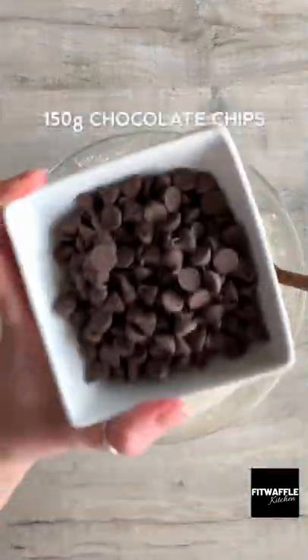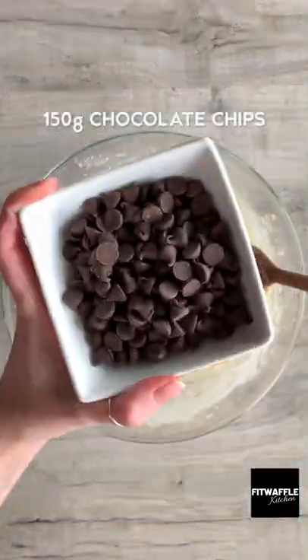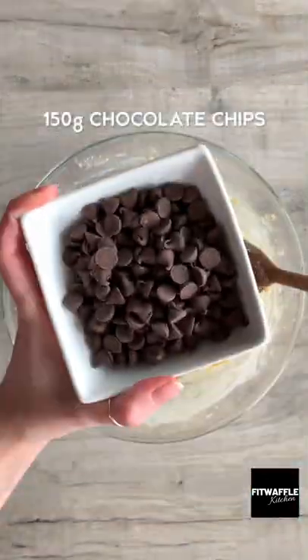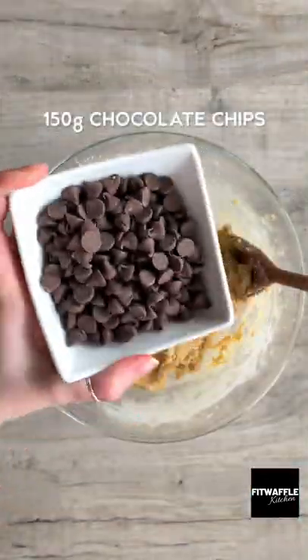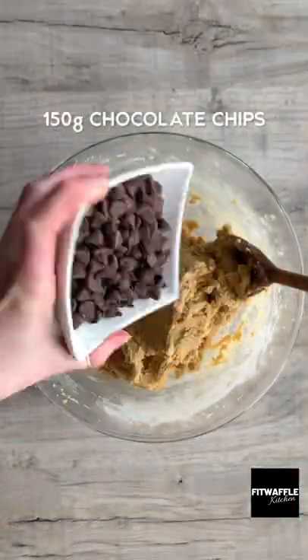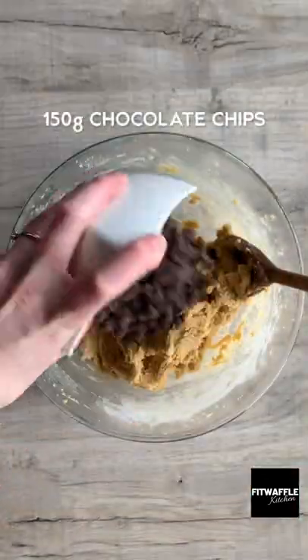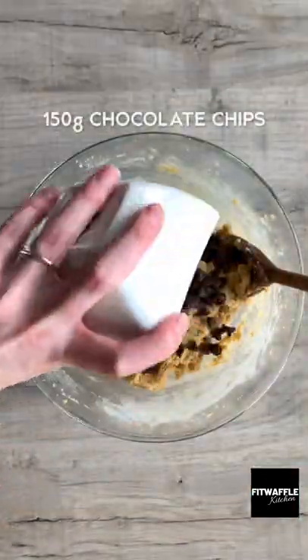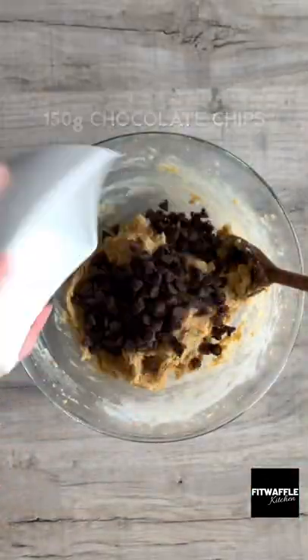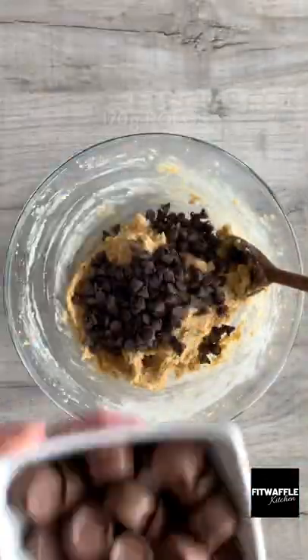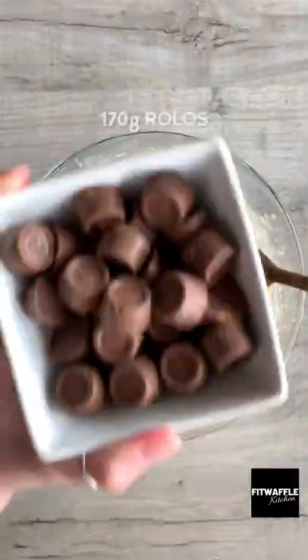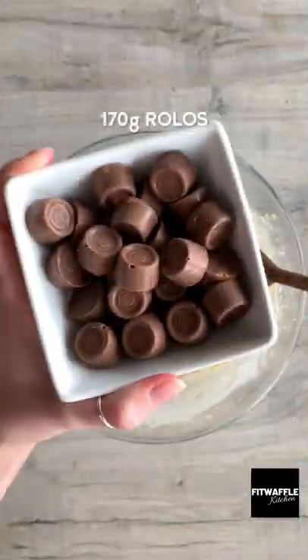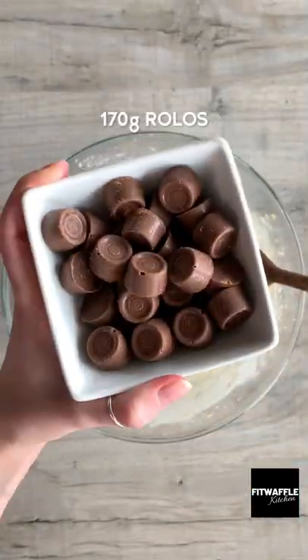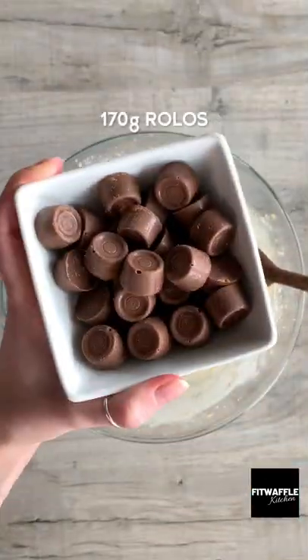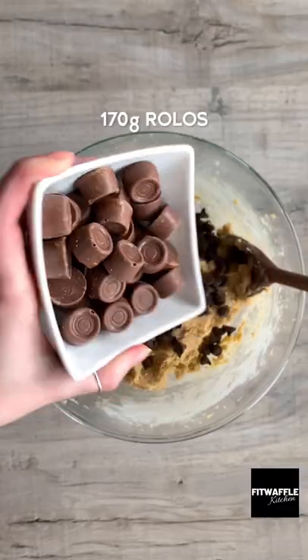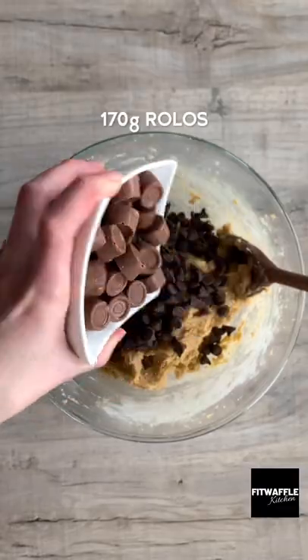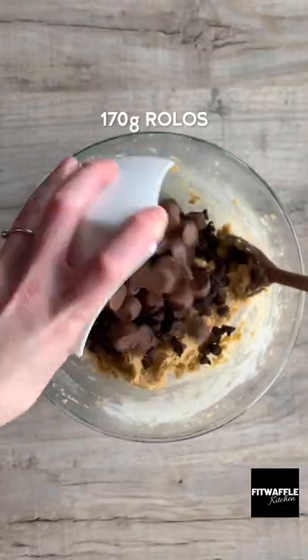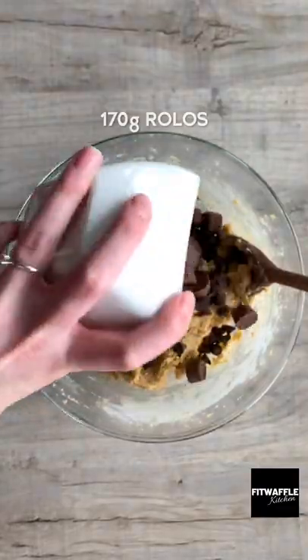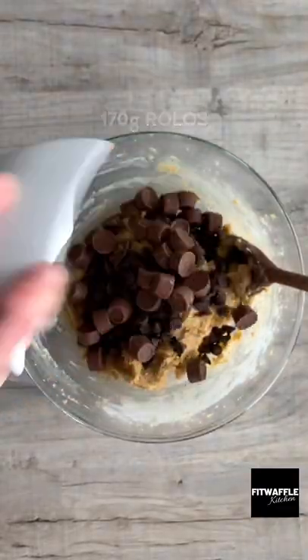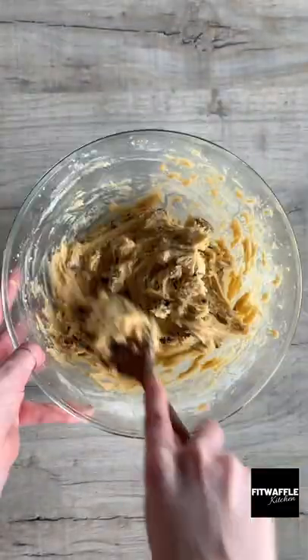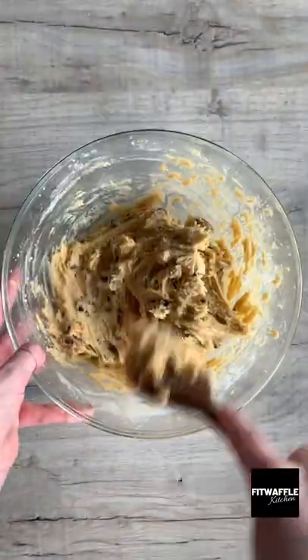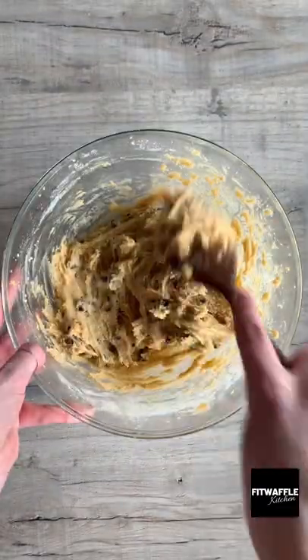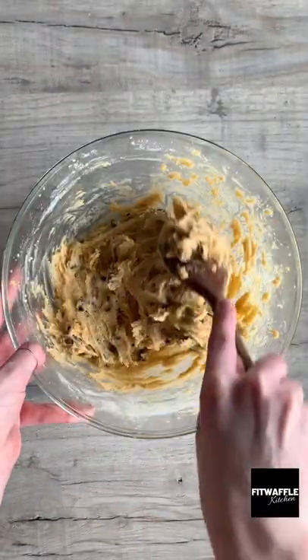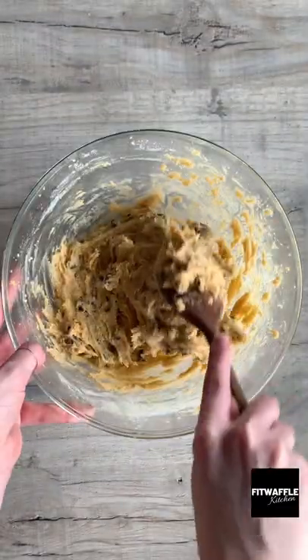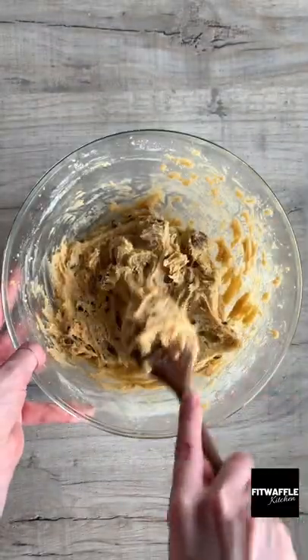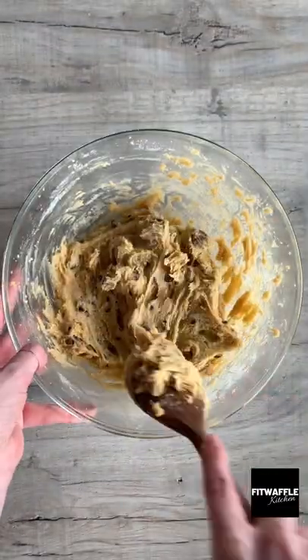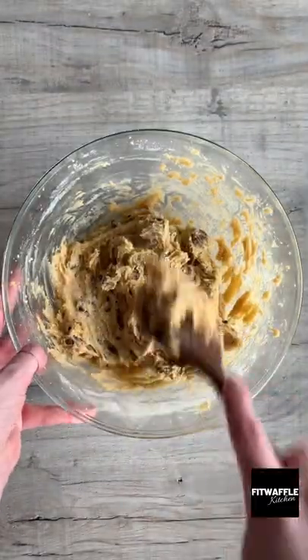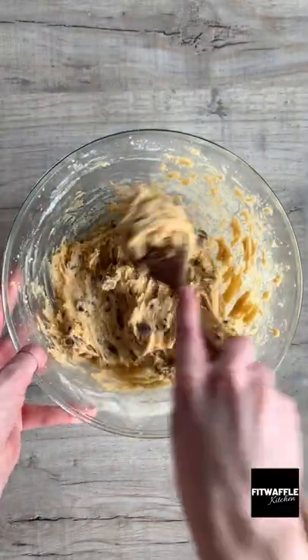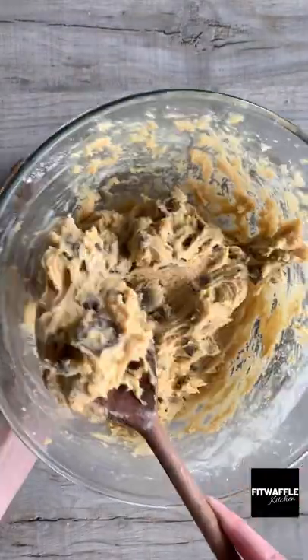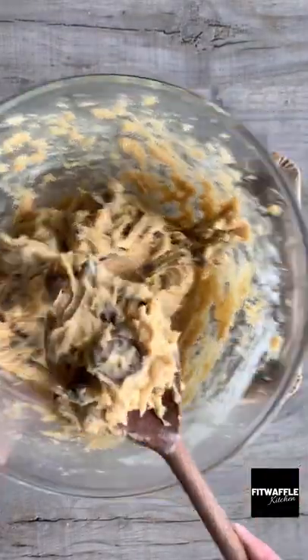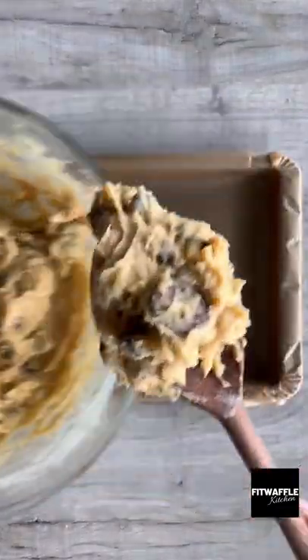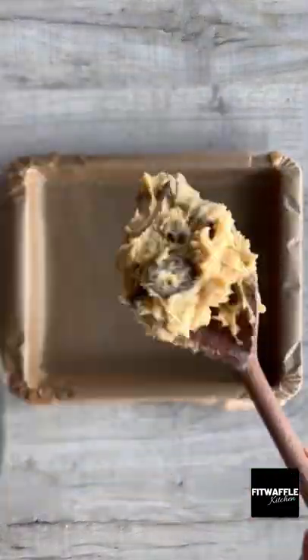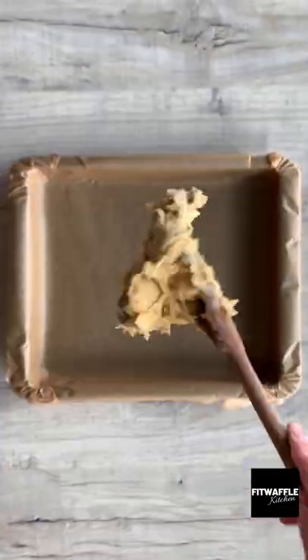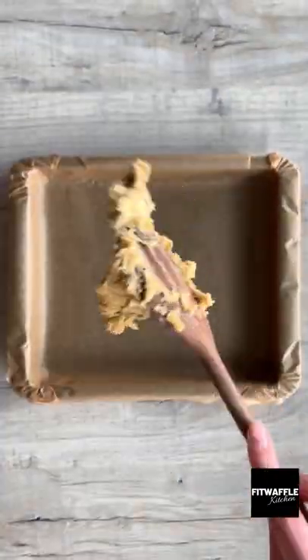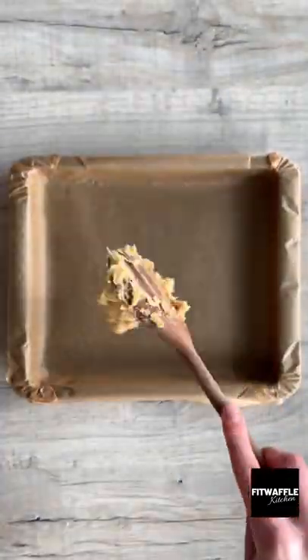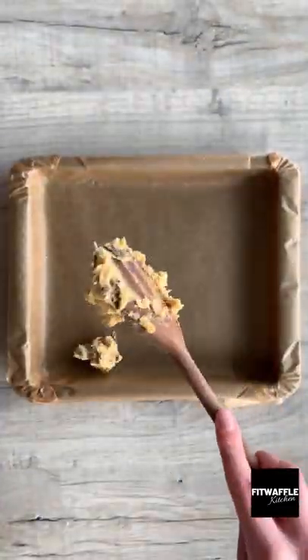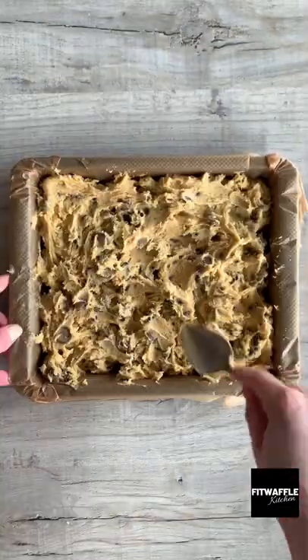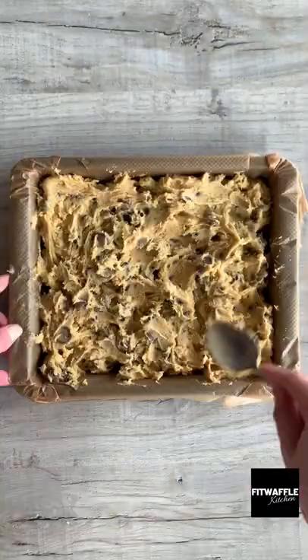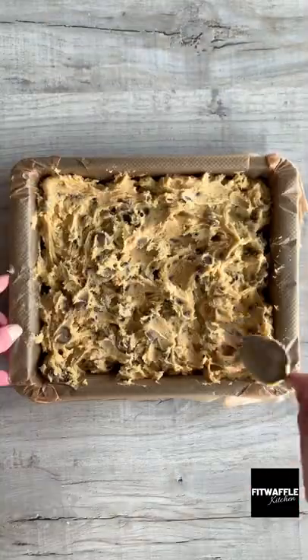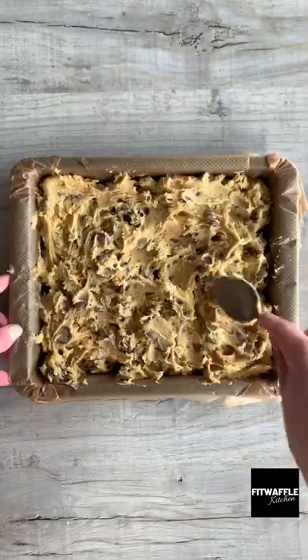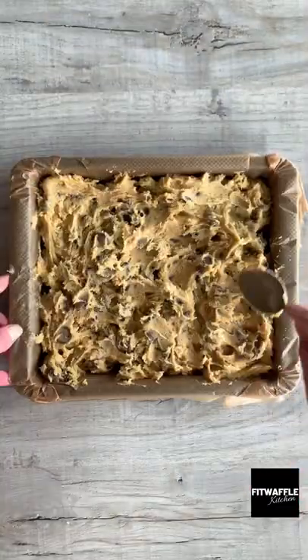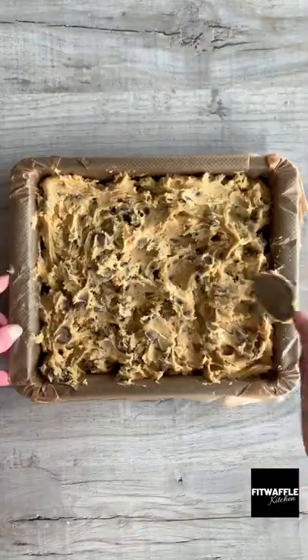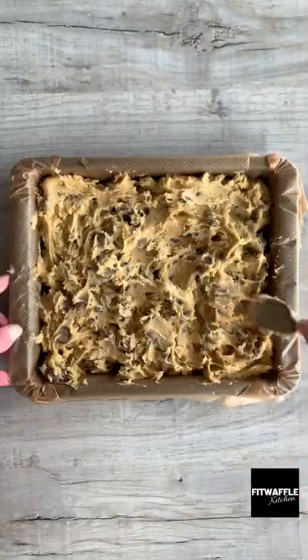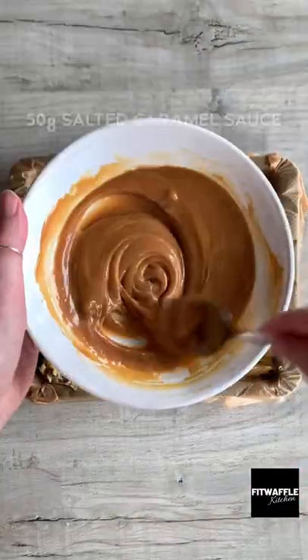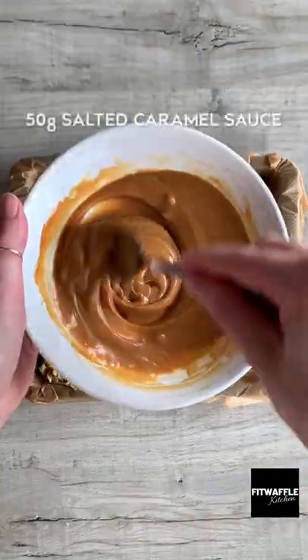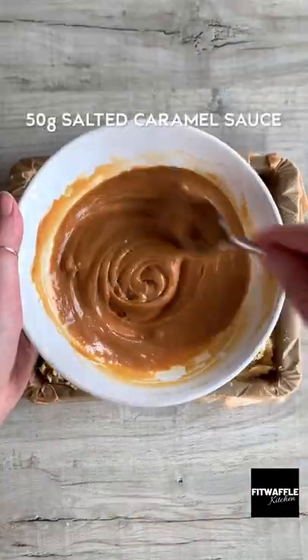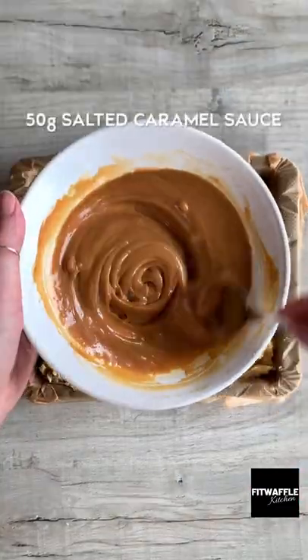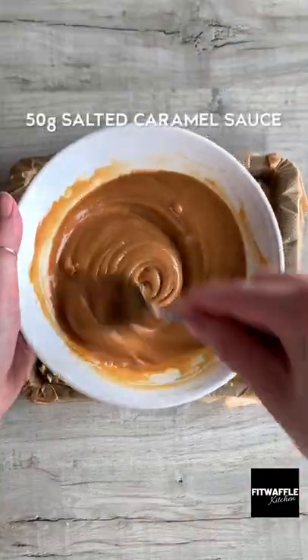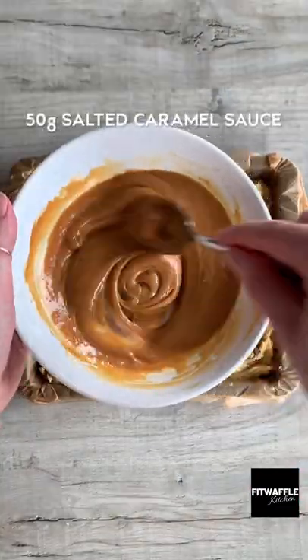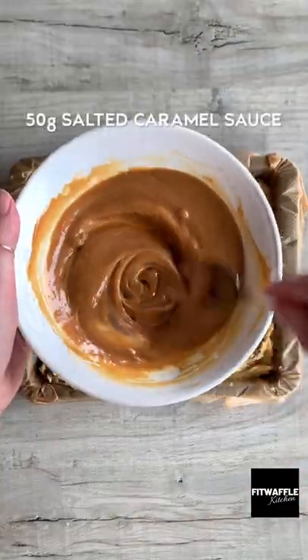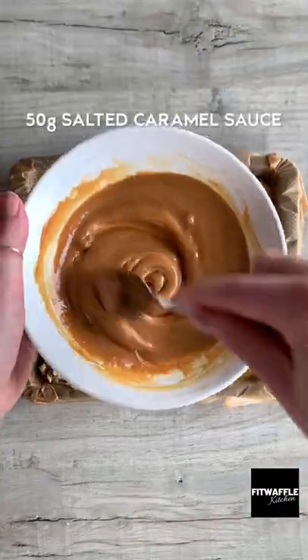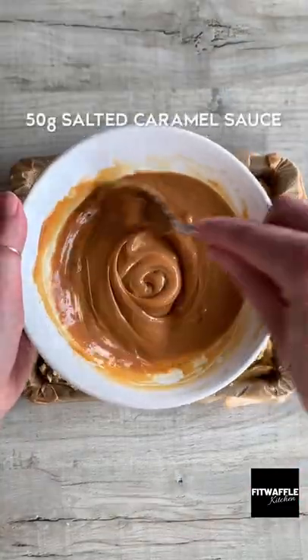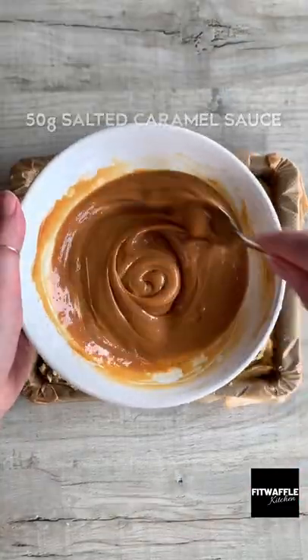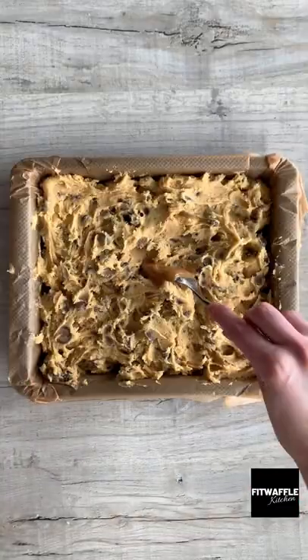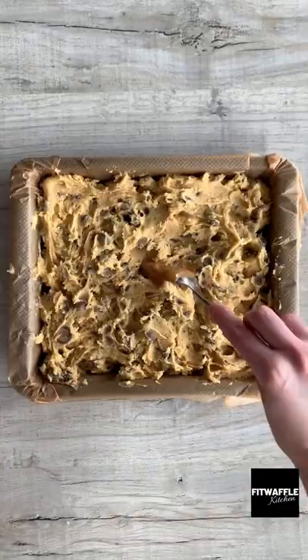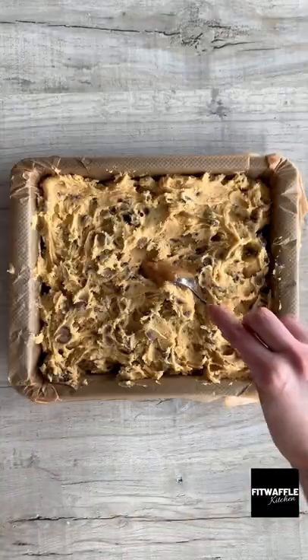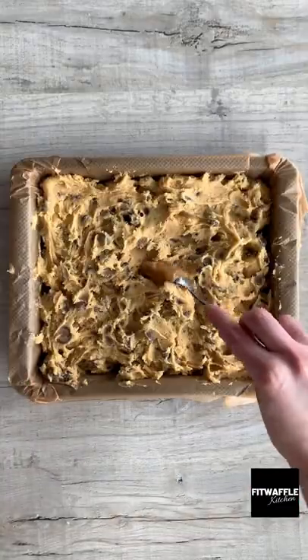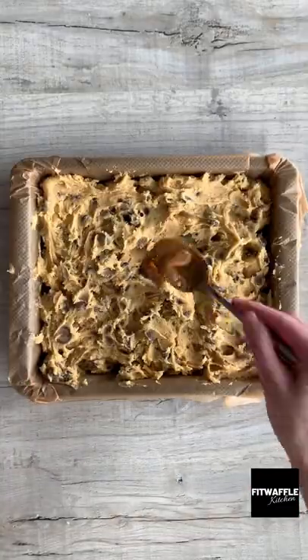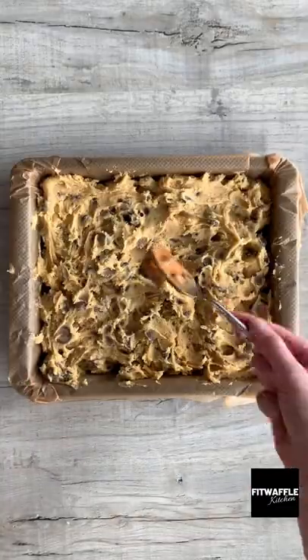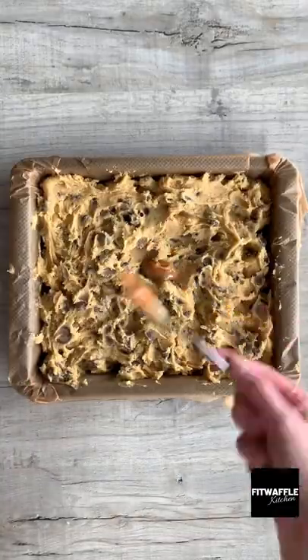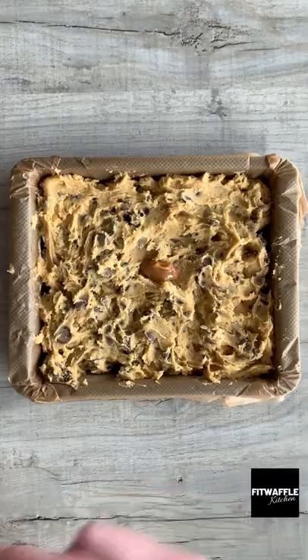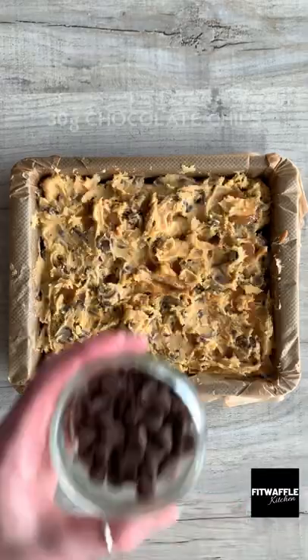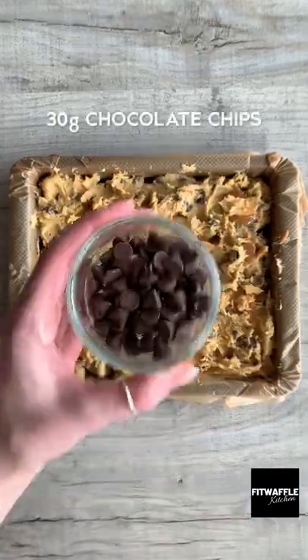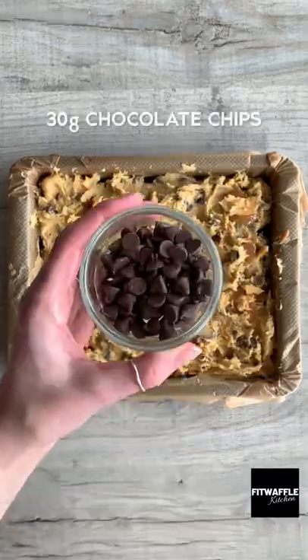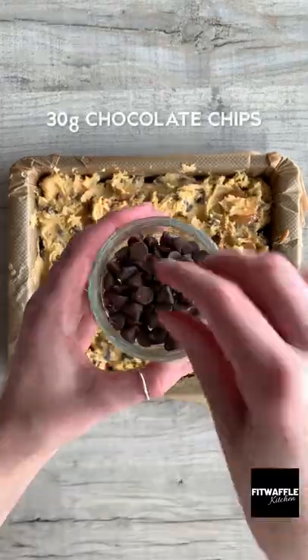Add your chocolate chips and Rolos and fold these in, then scoop the mix into a baking tray and spread it out roughly. Dollop your salted caramel sauce into the gaps.